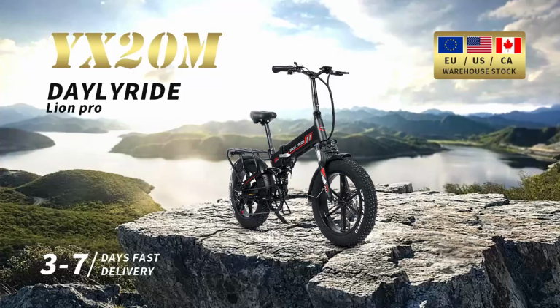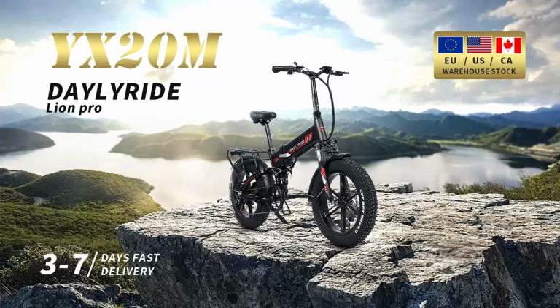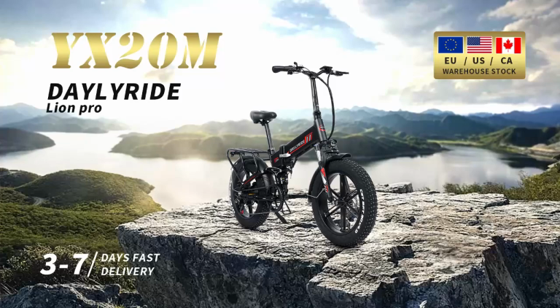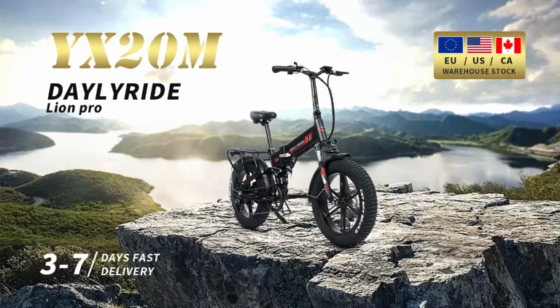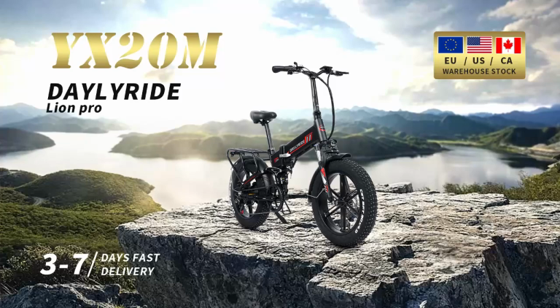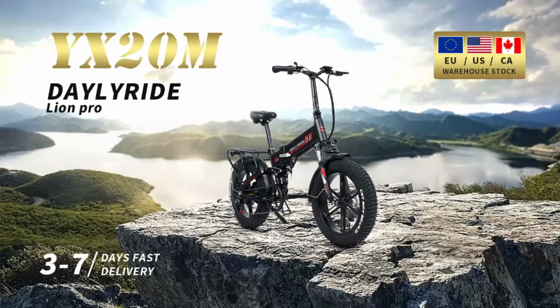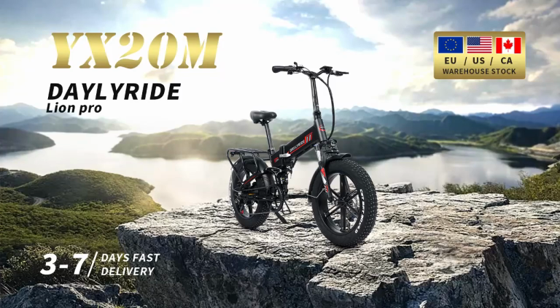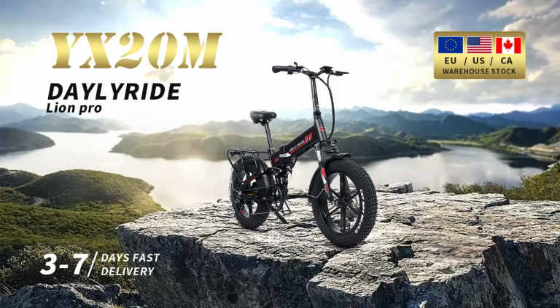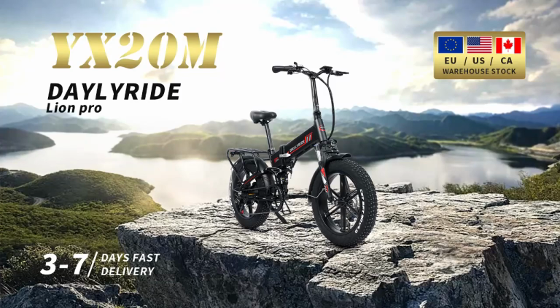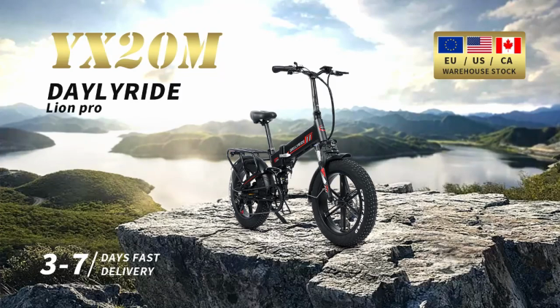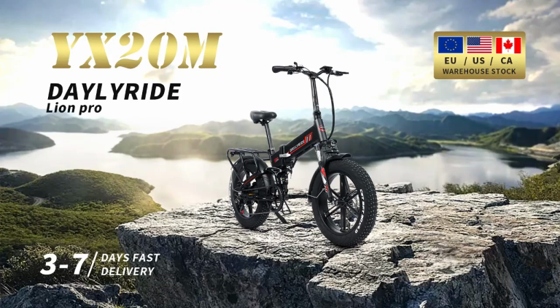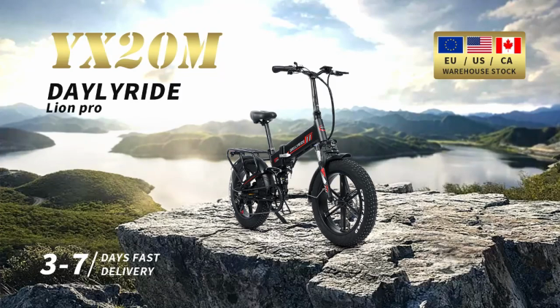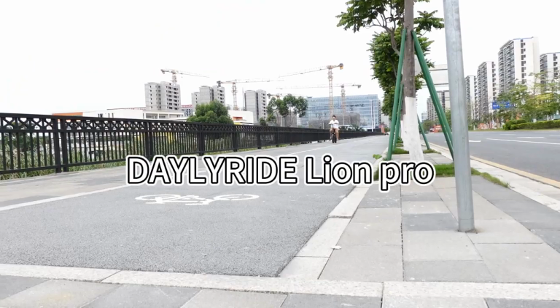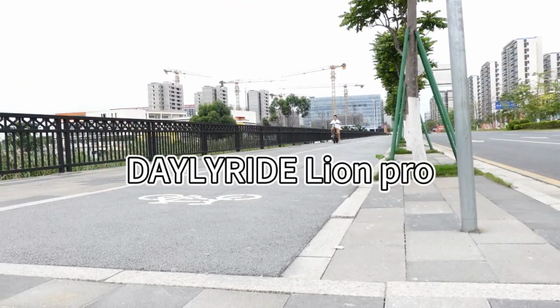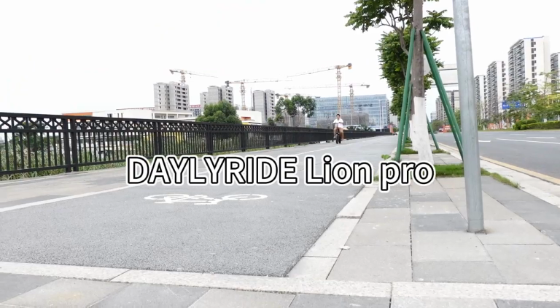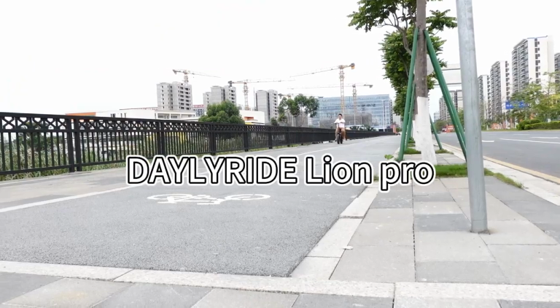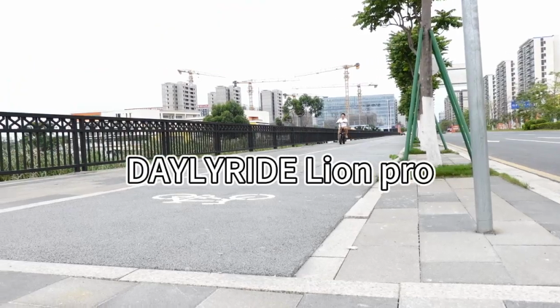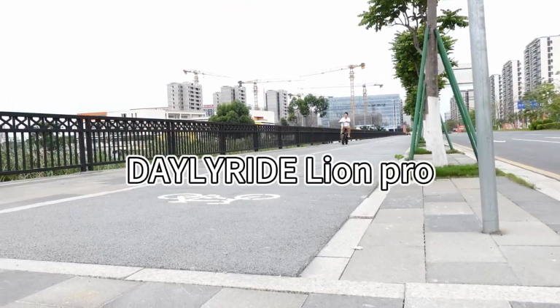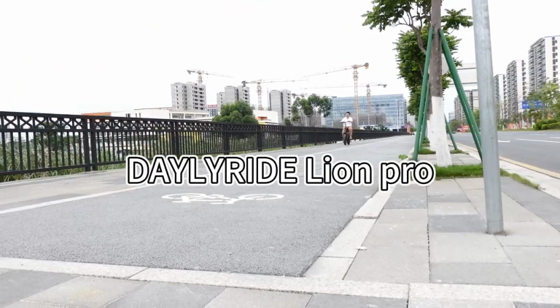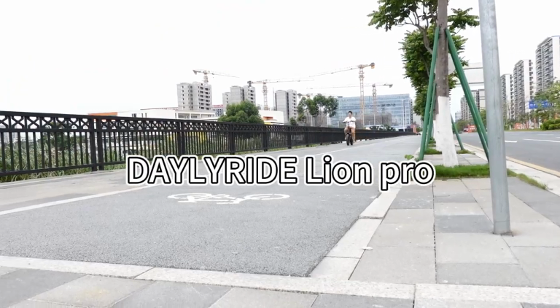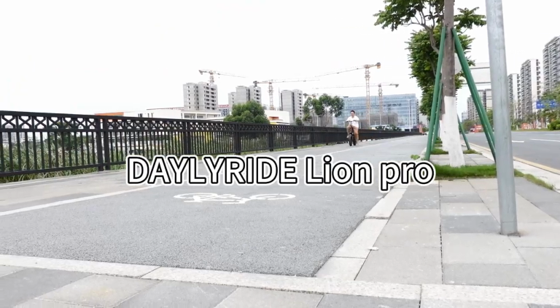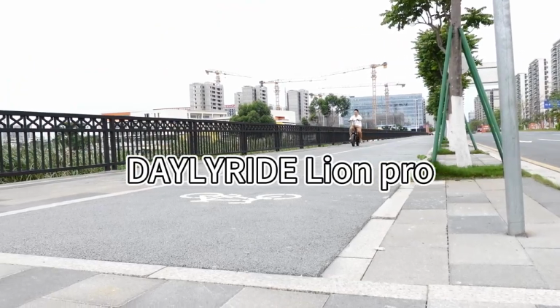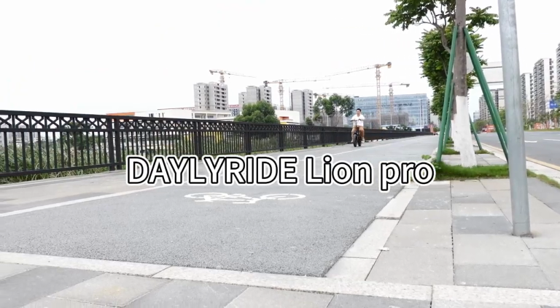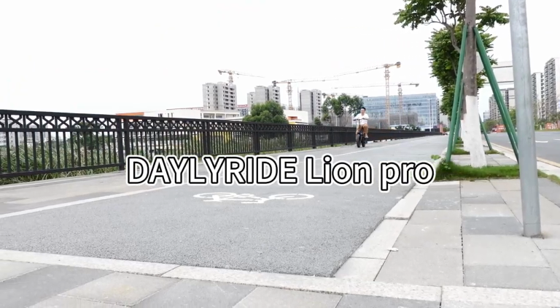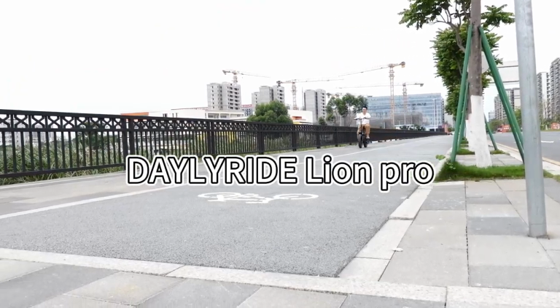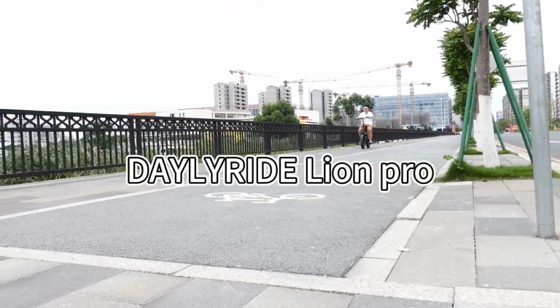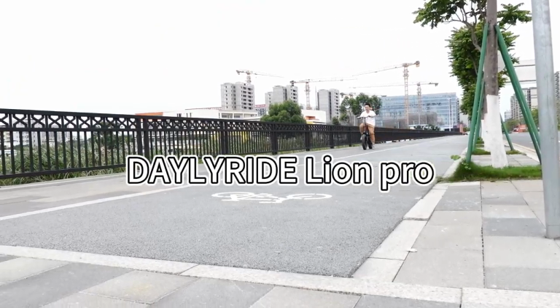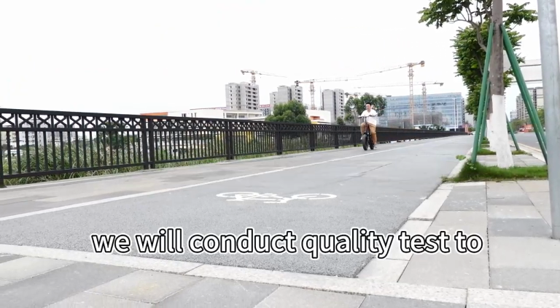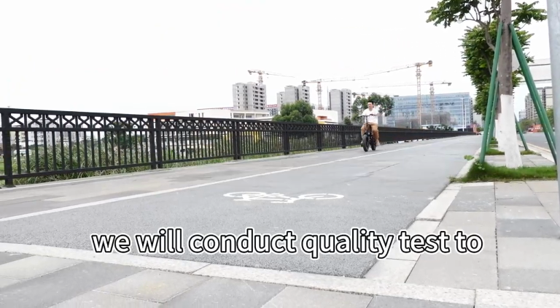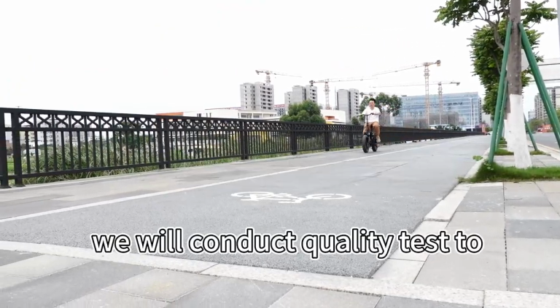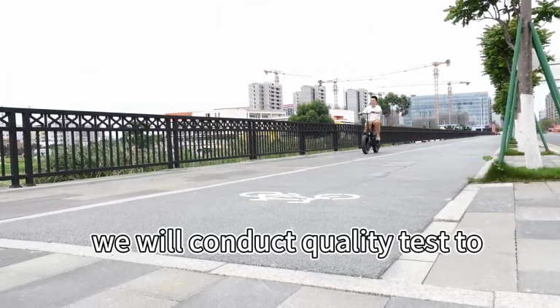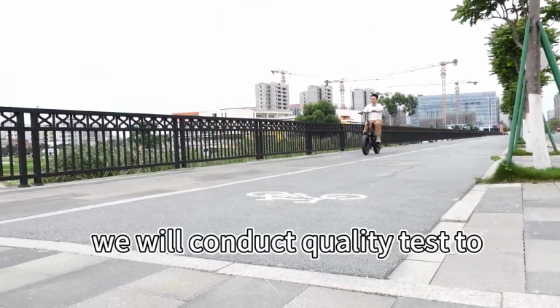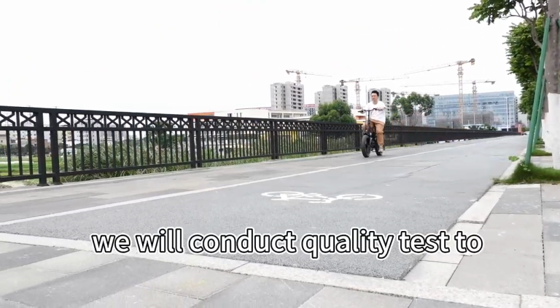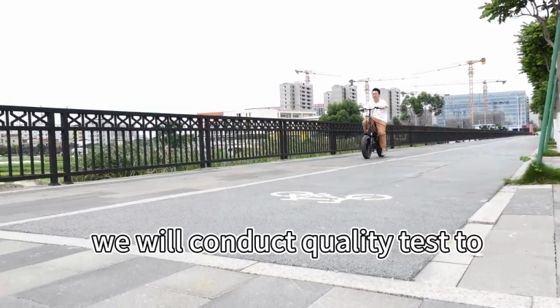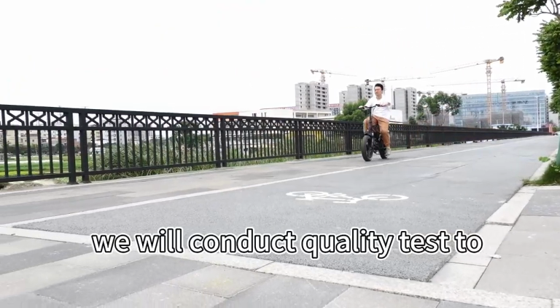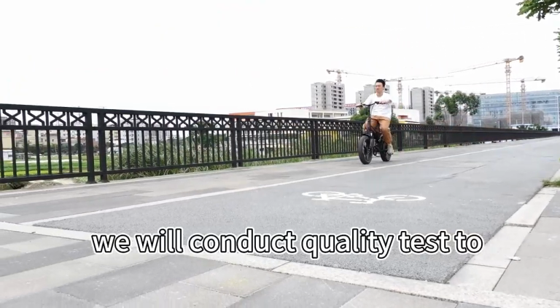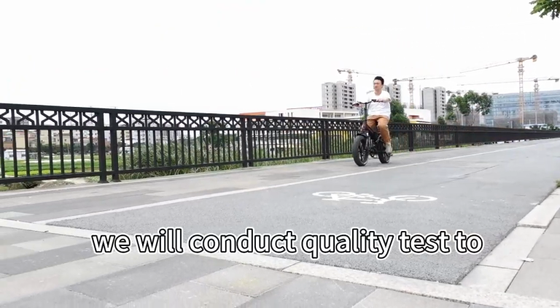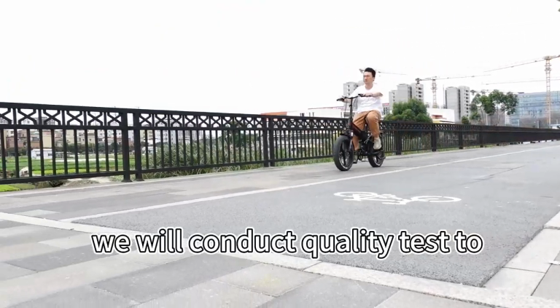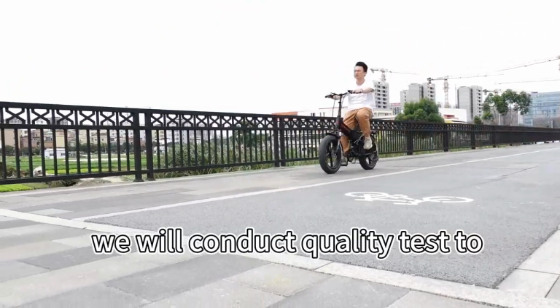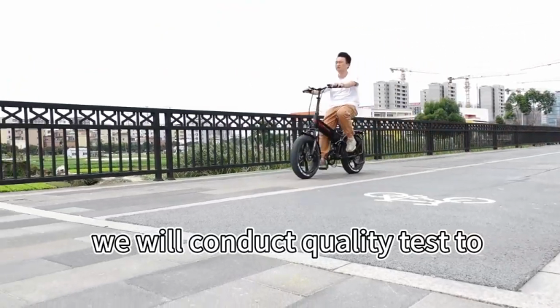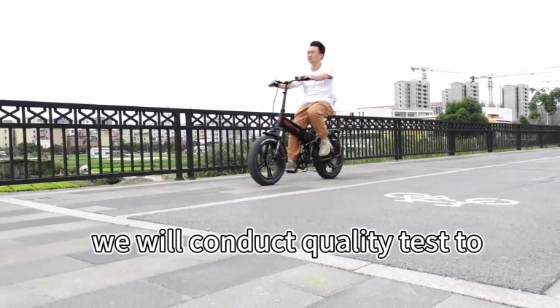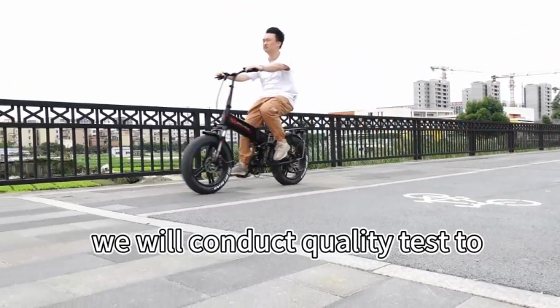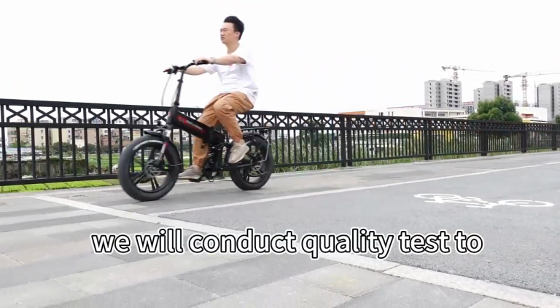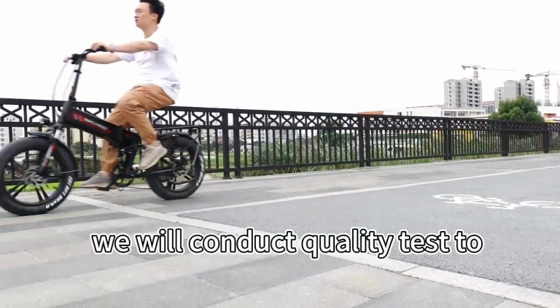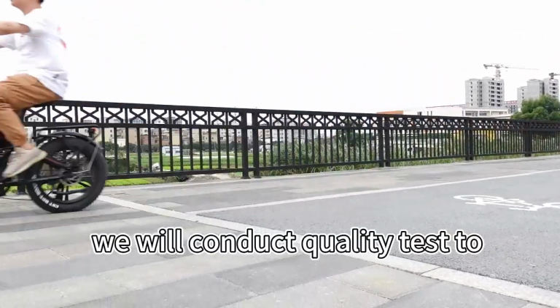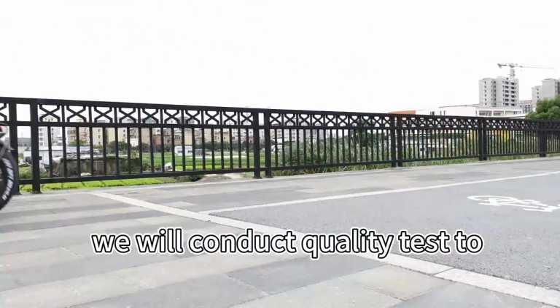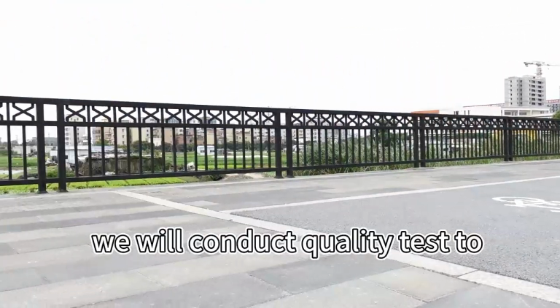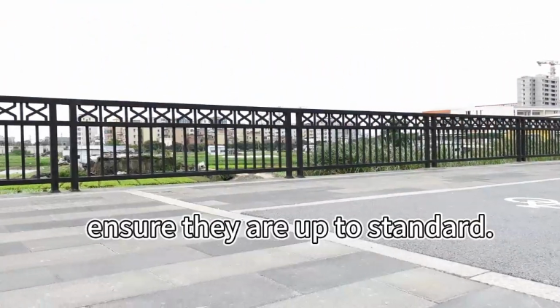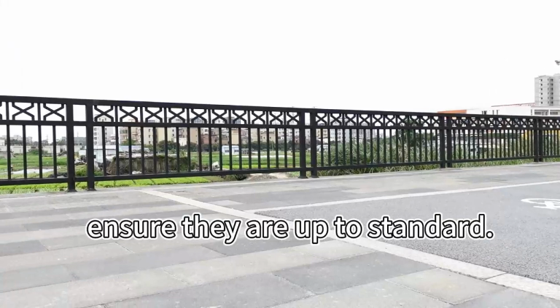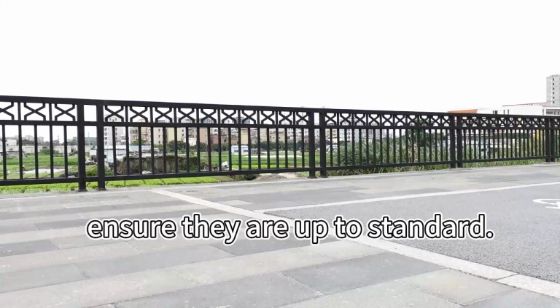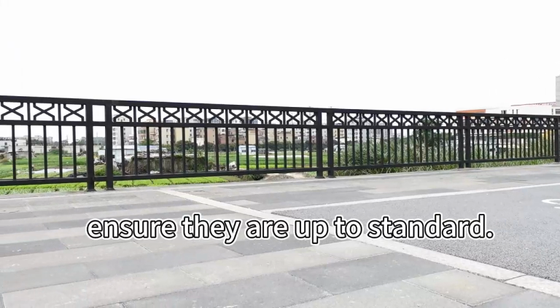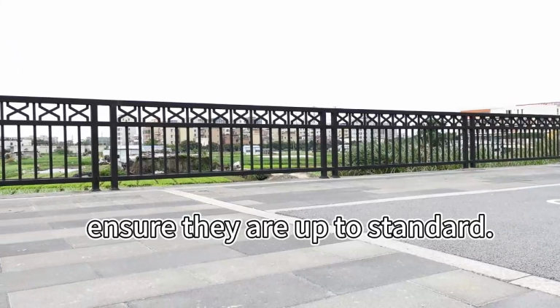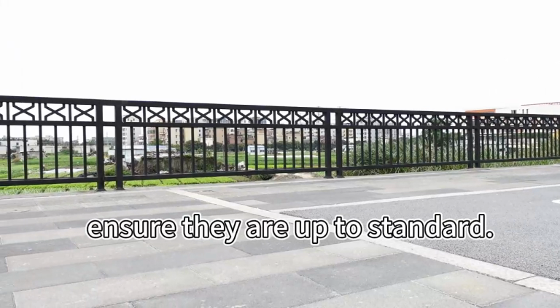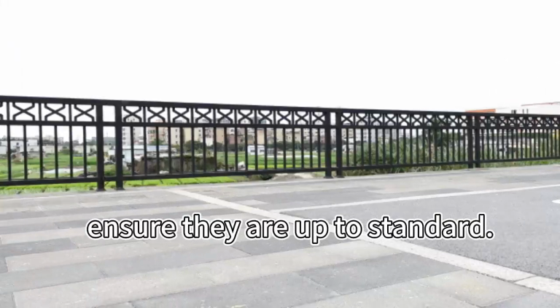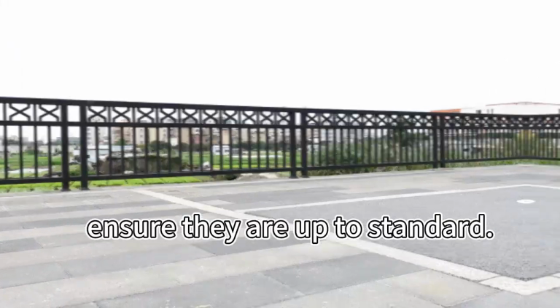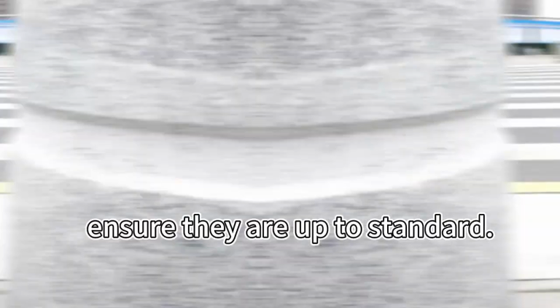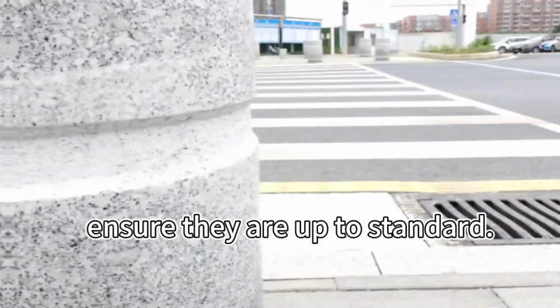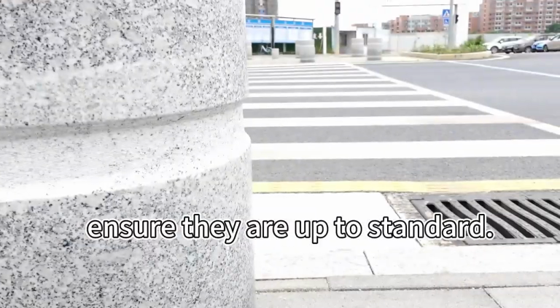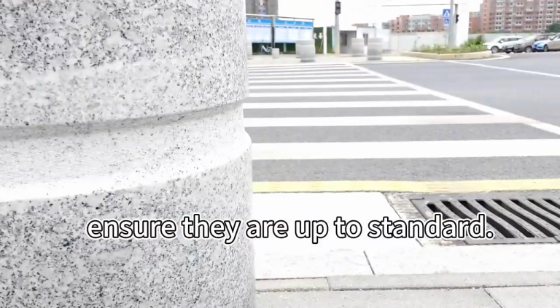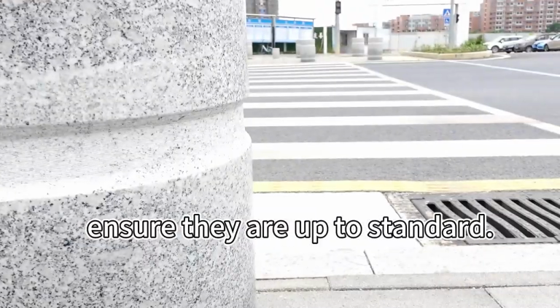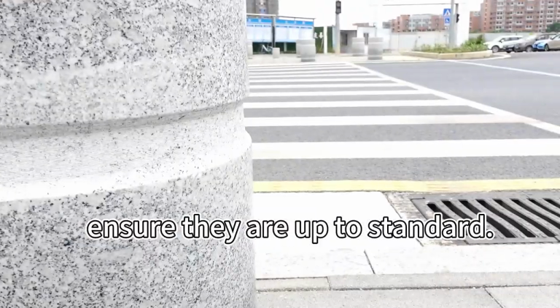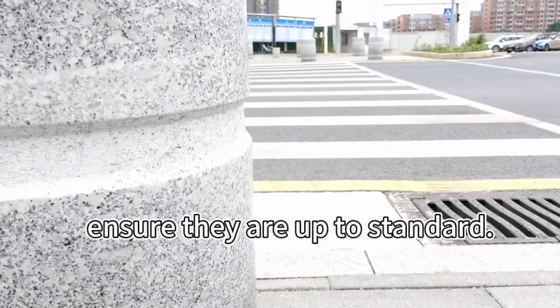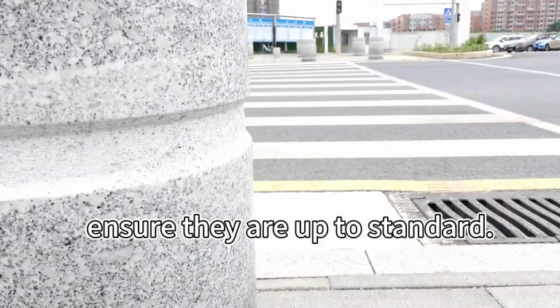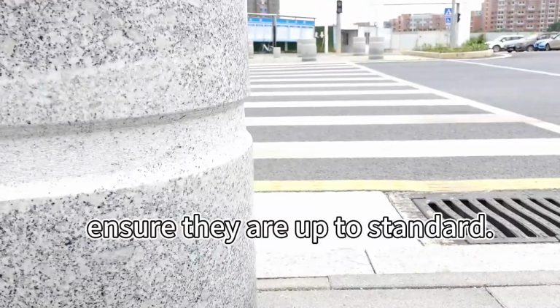This is the RedLine Pro. We will conduct a quality test. Ensure the R drop to standard.